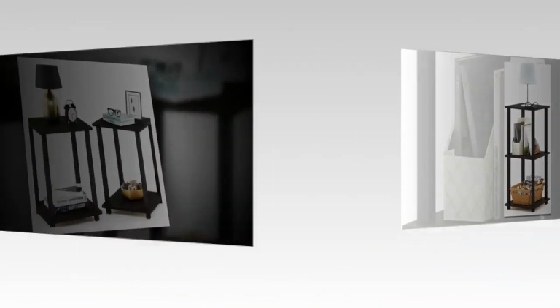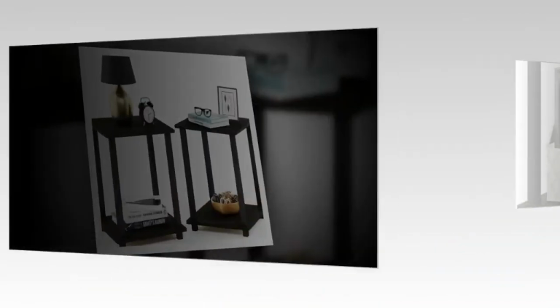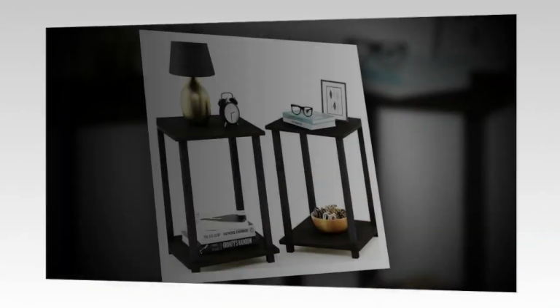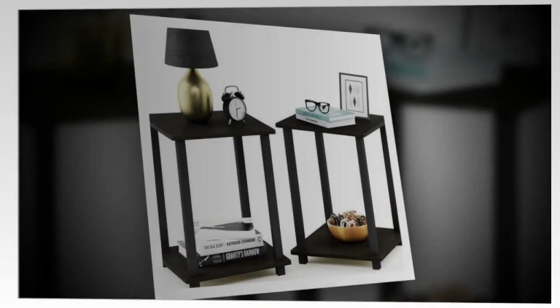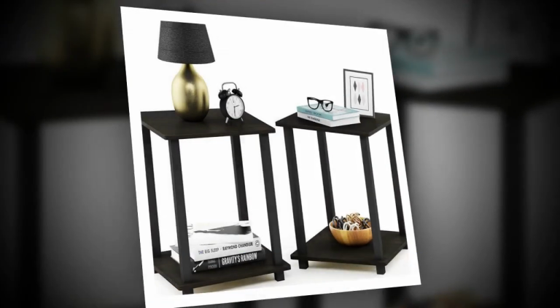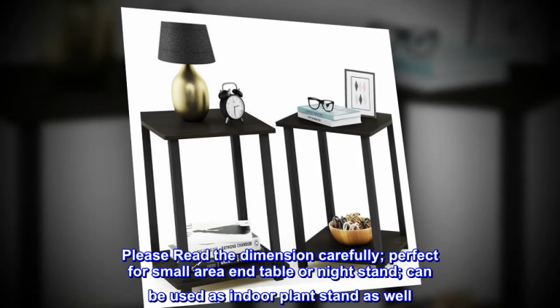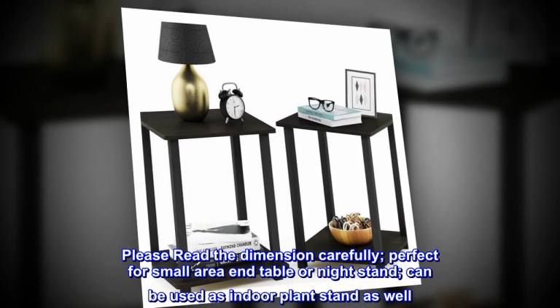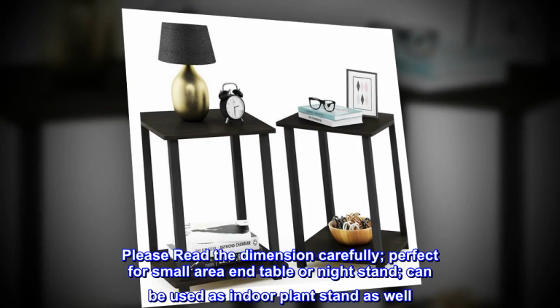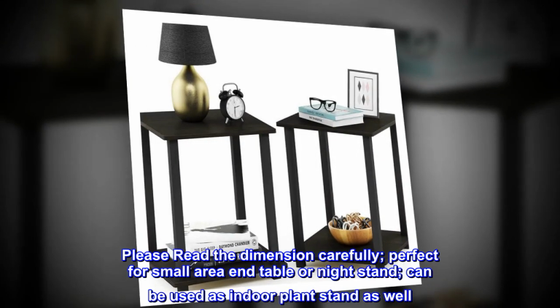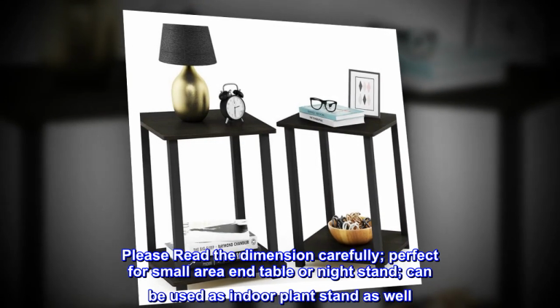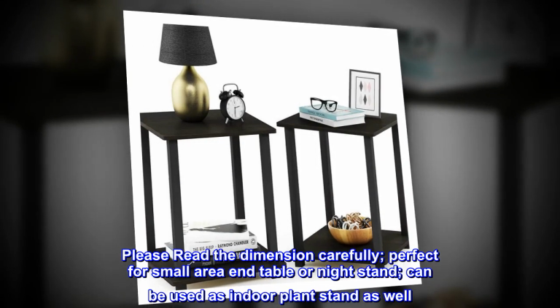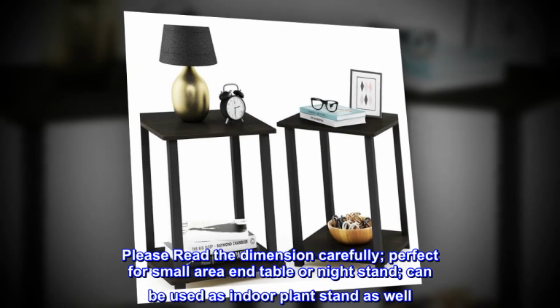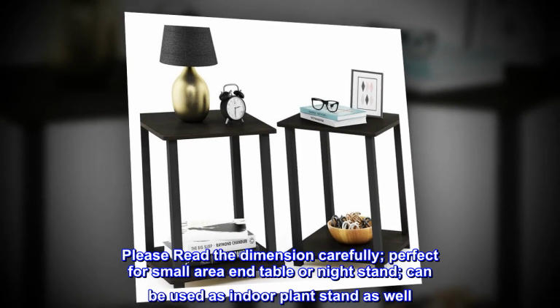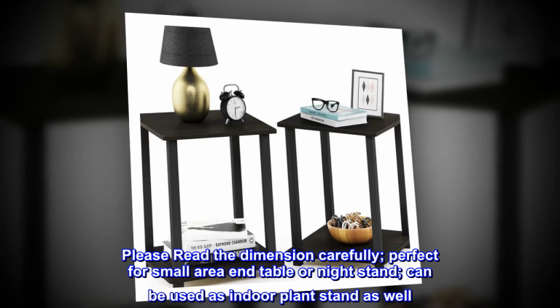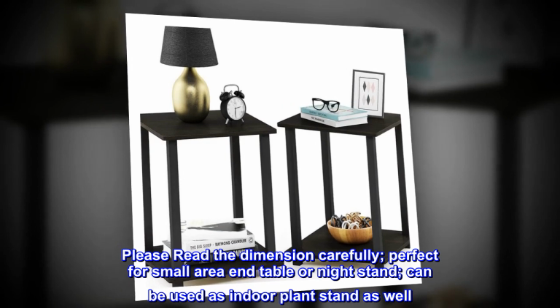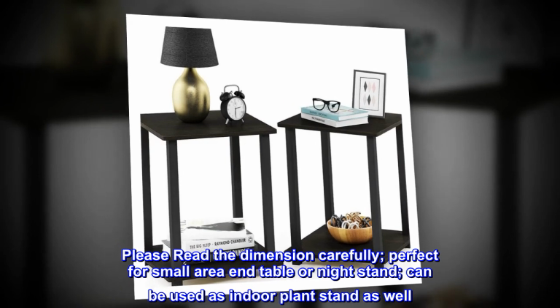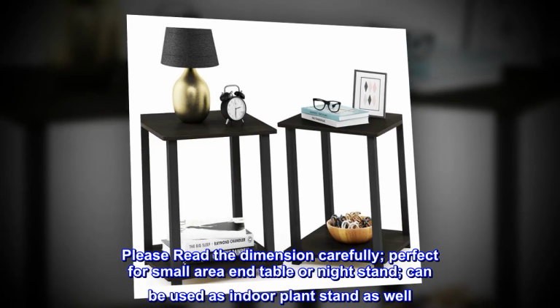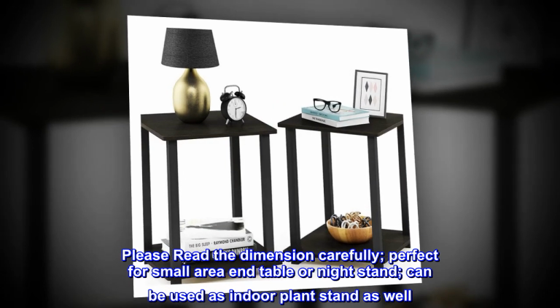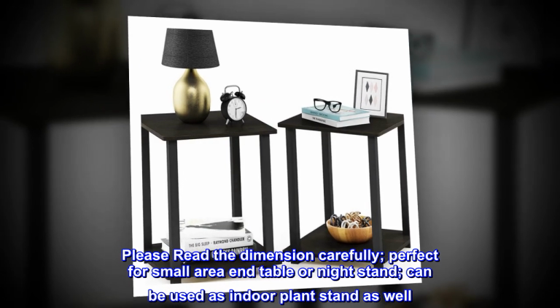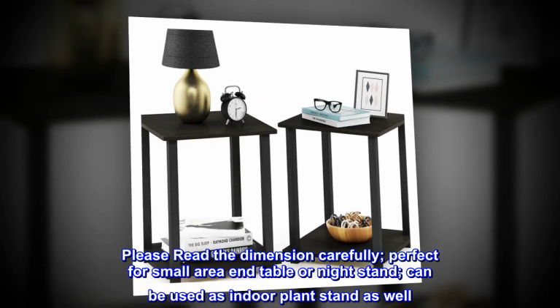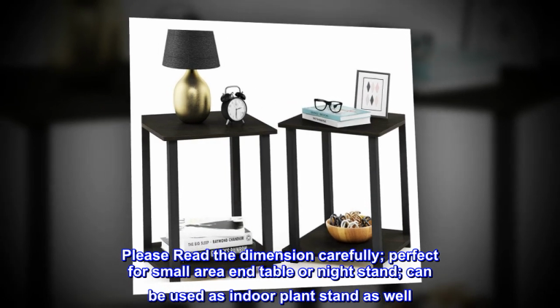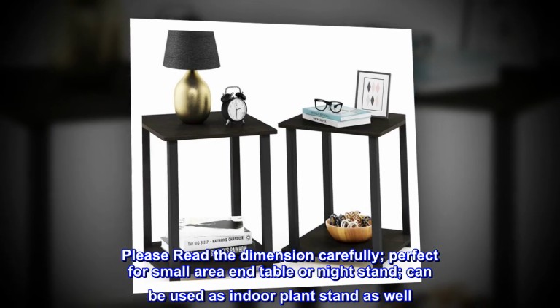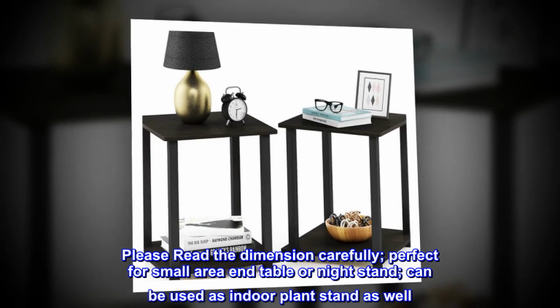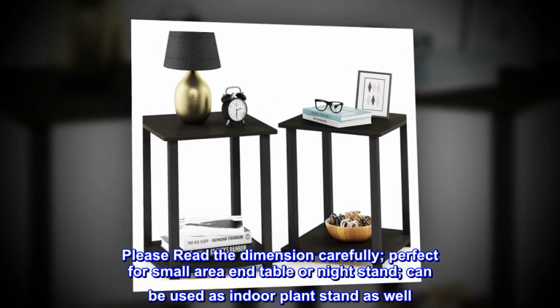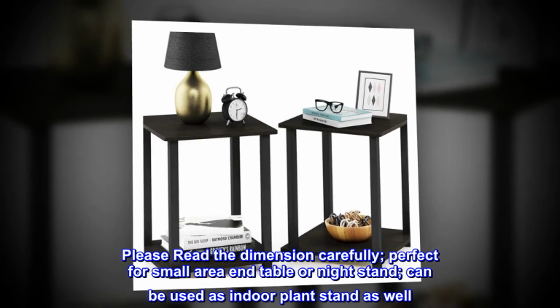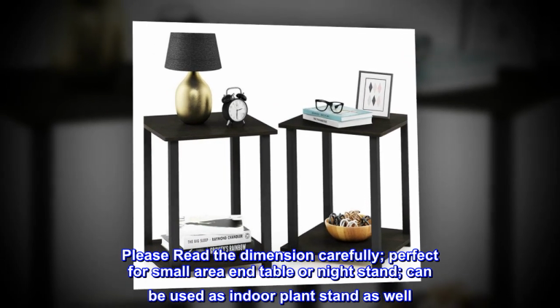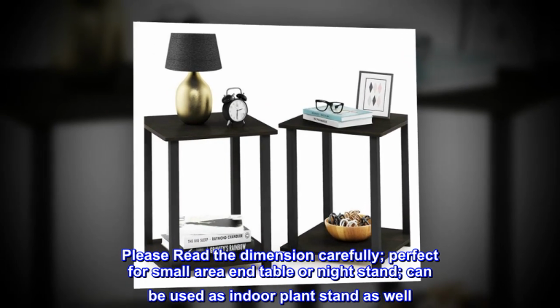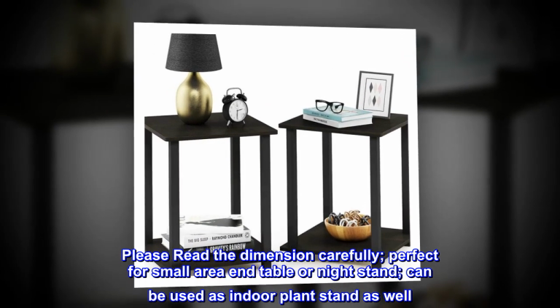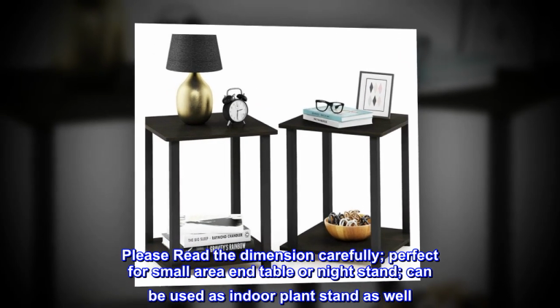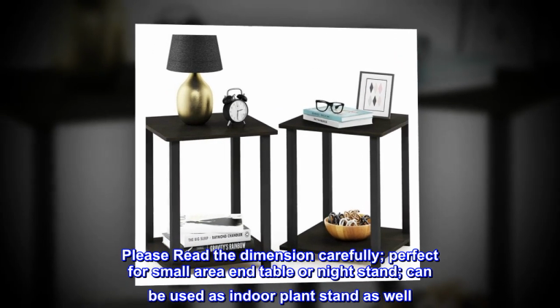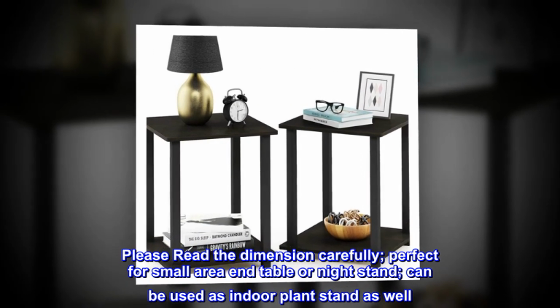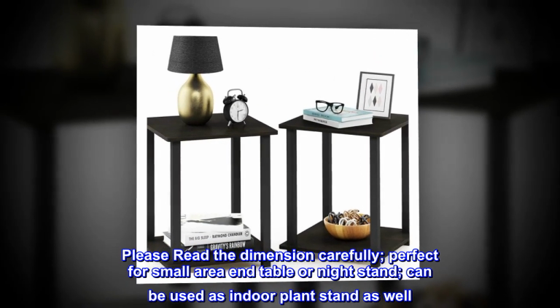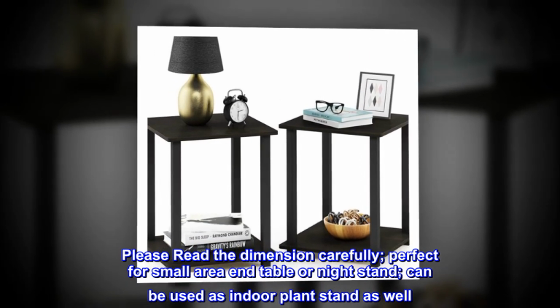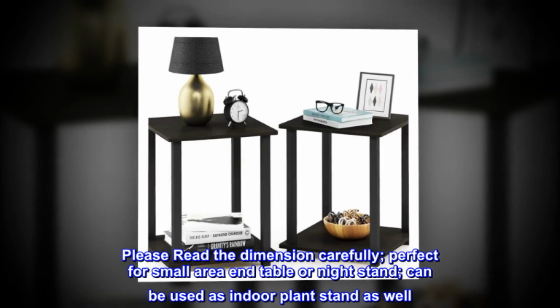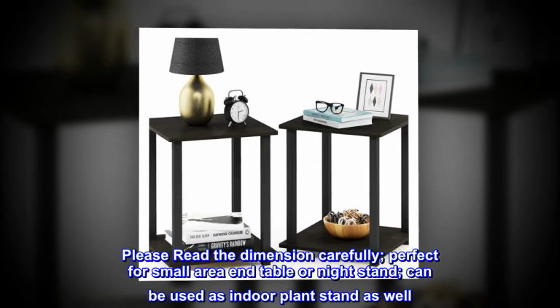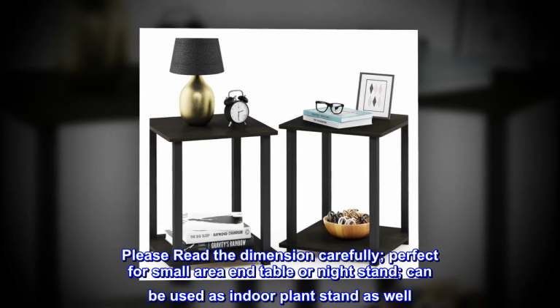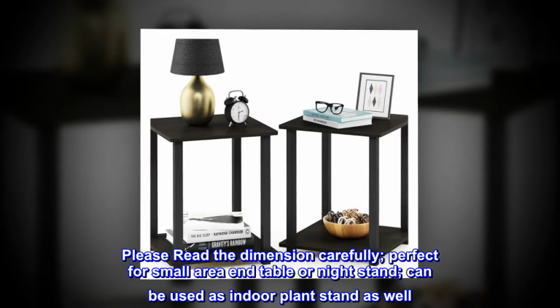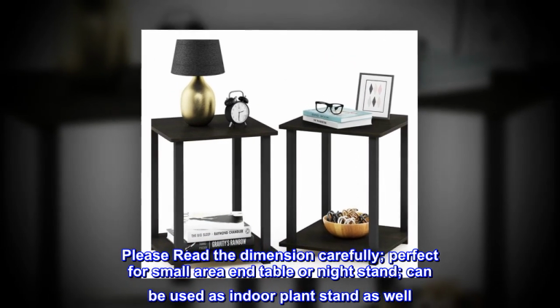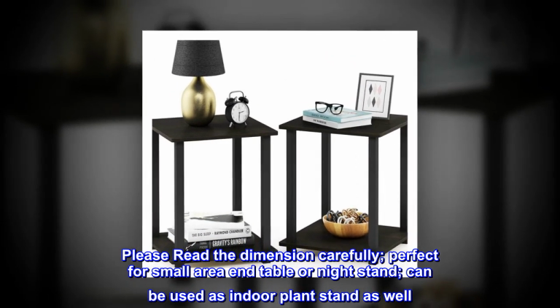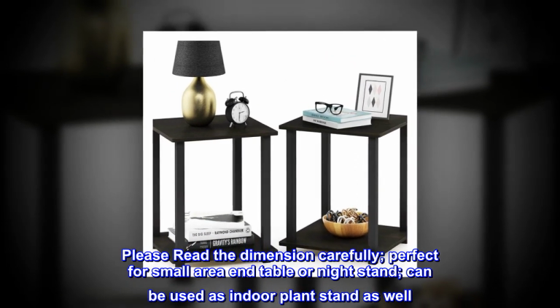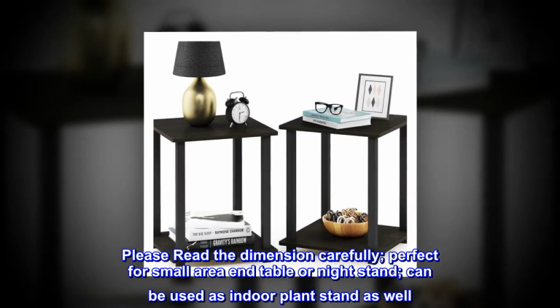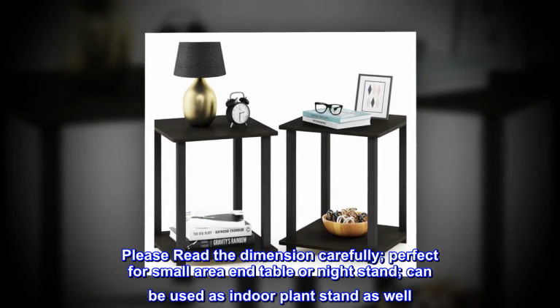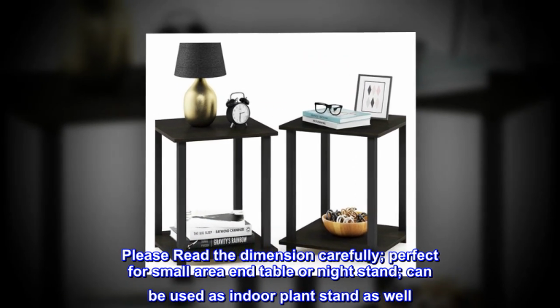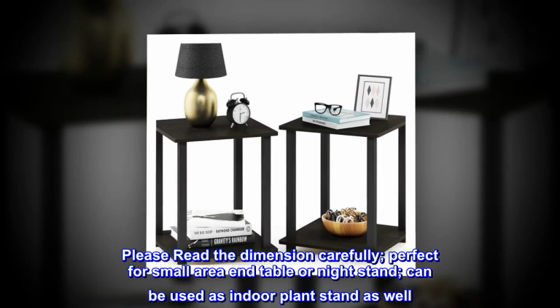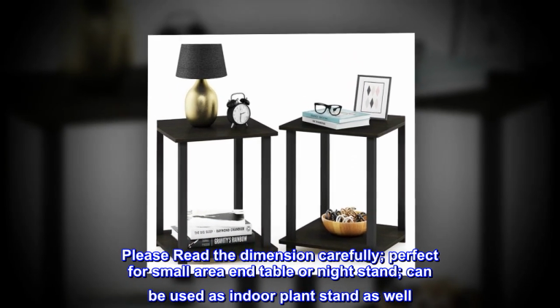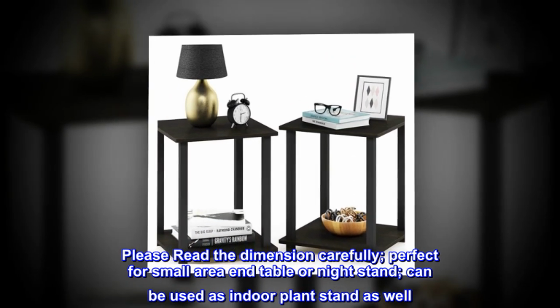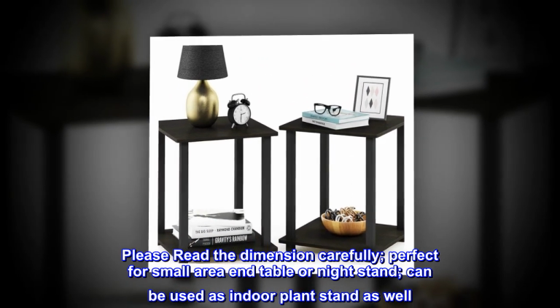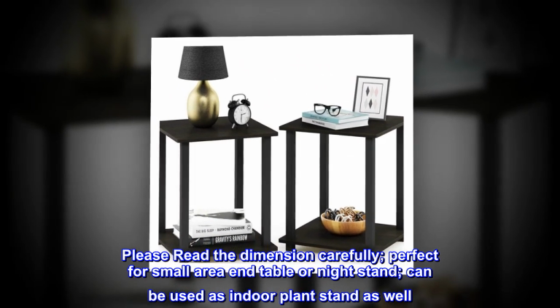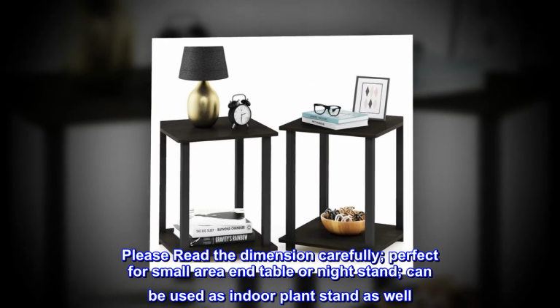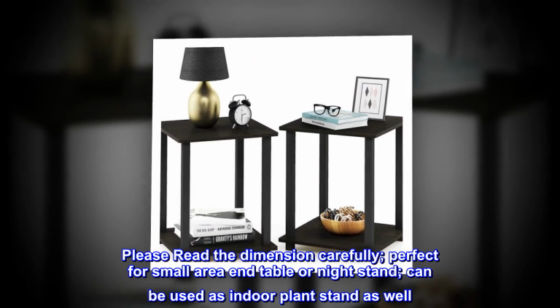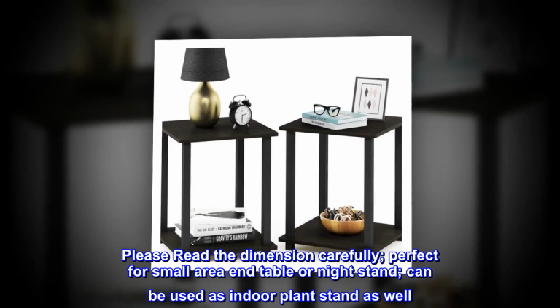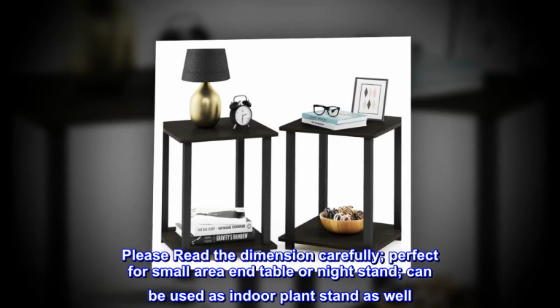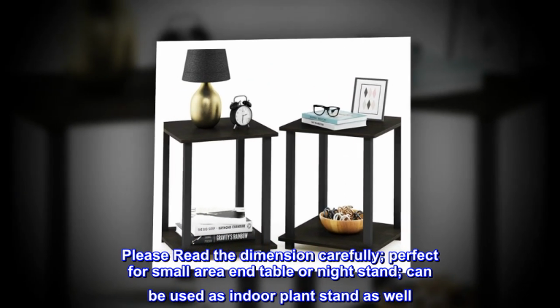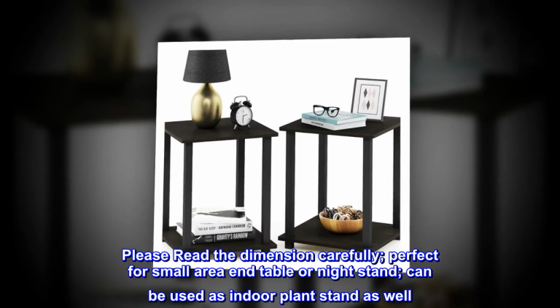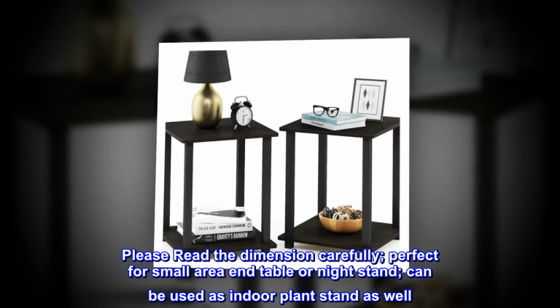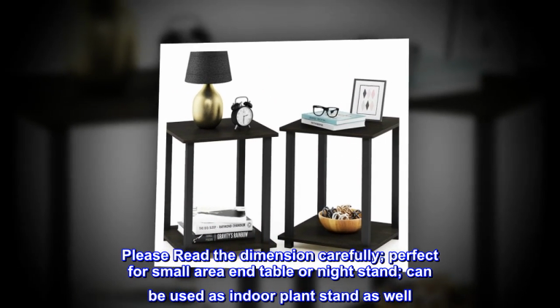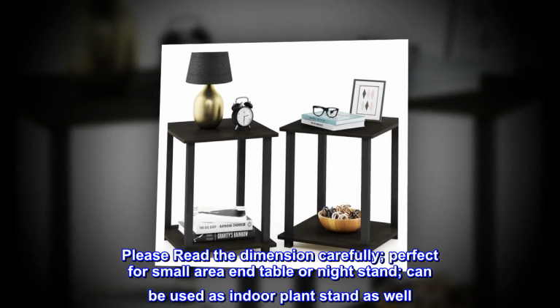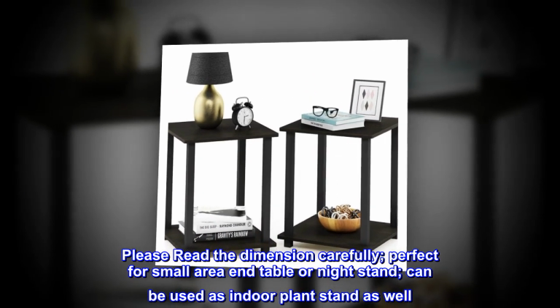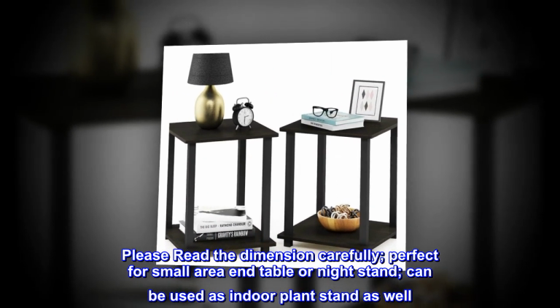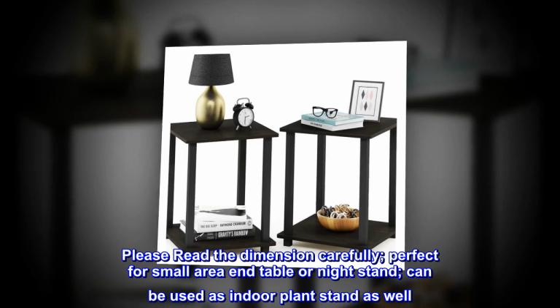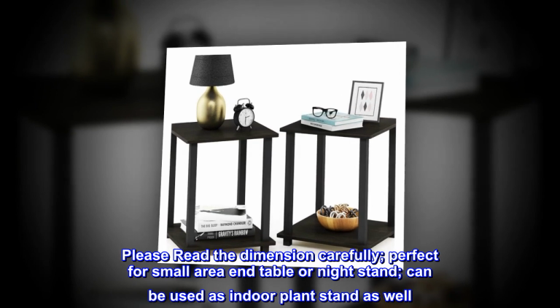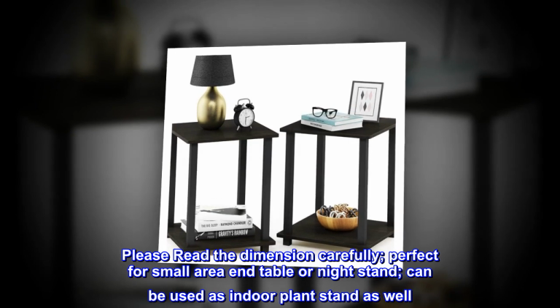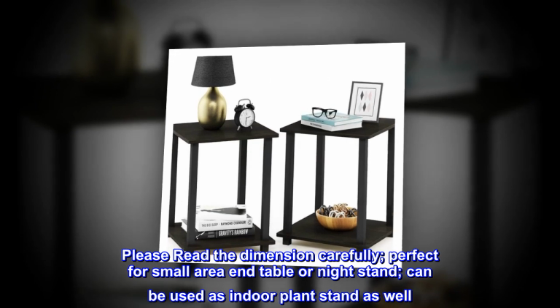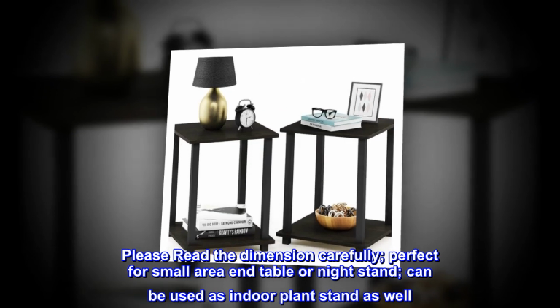Please read the dimensions carefully. Perfect for small area end table or nightstand. Can be used as an indoor plant stand as well.